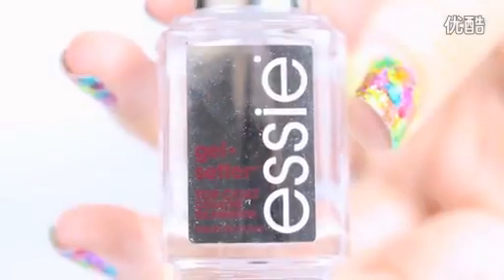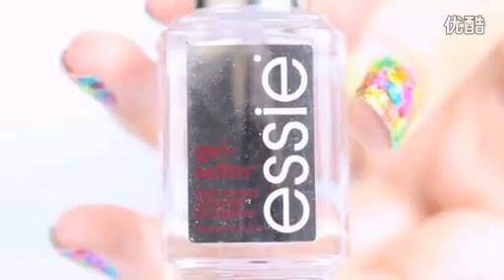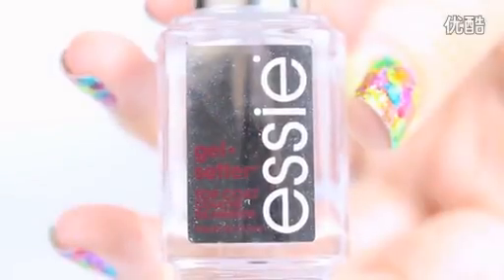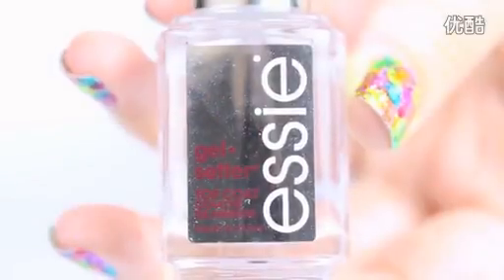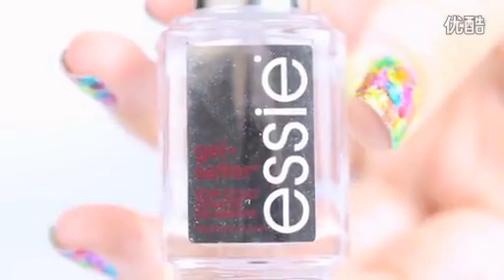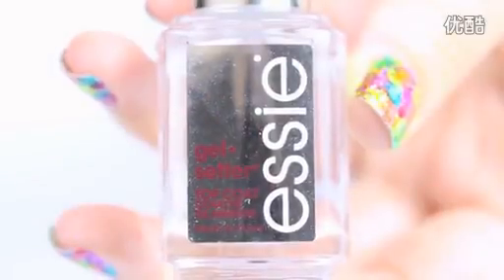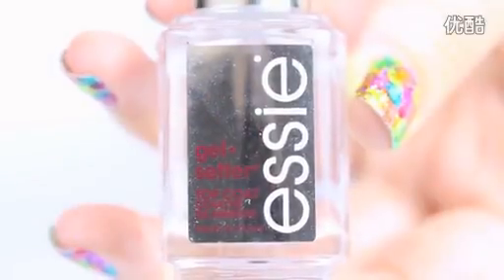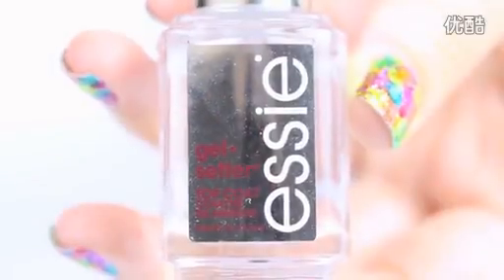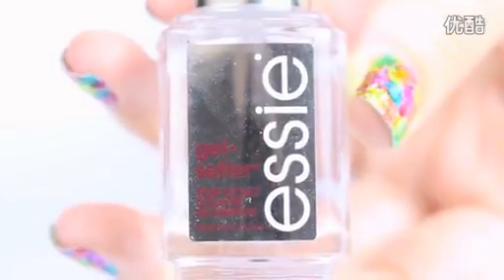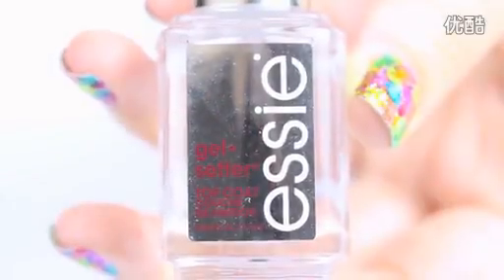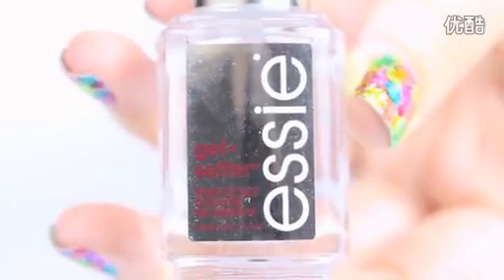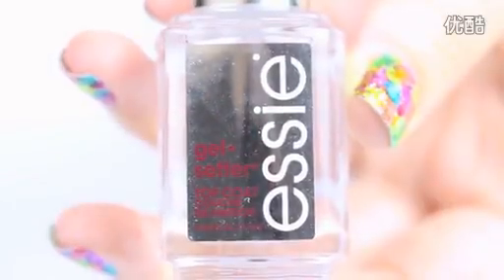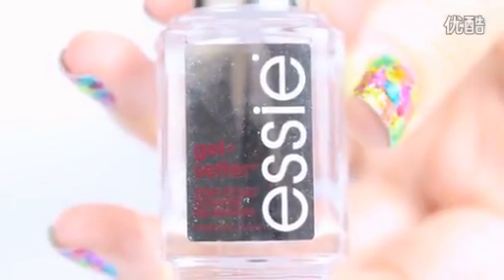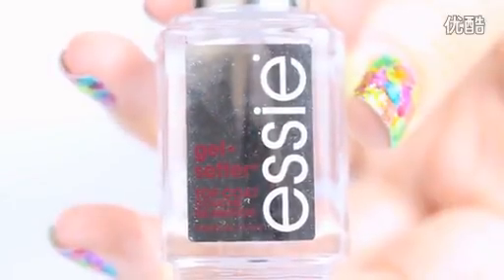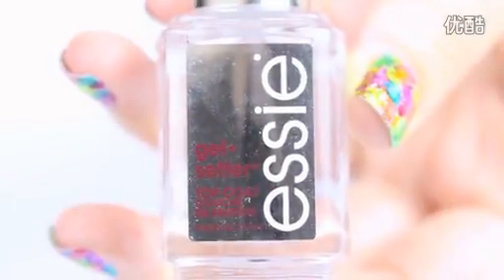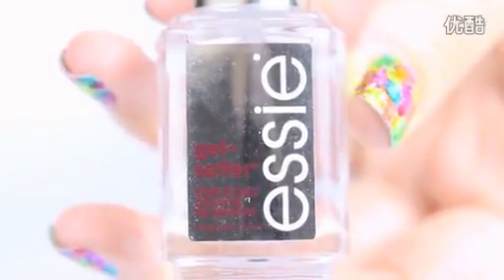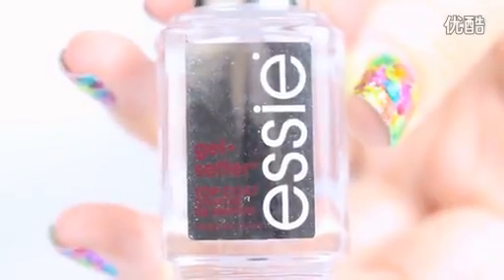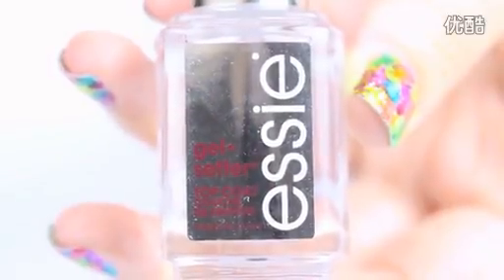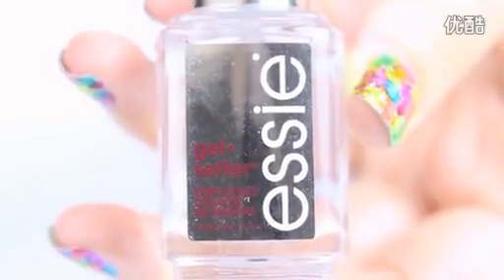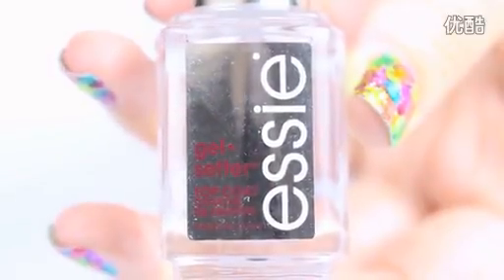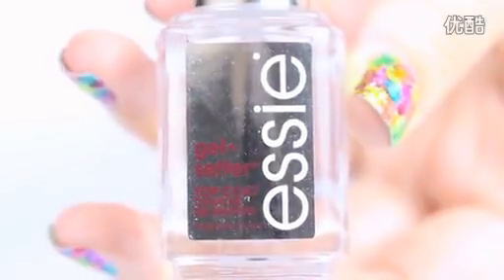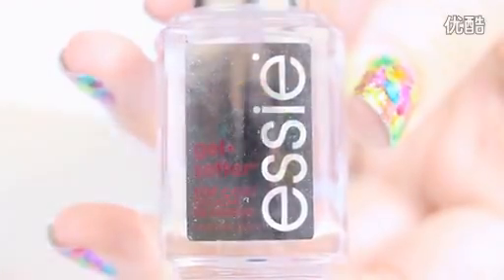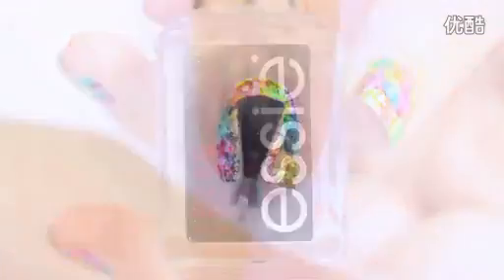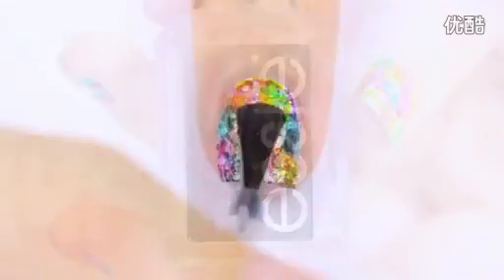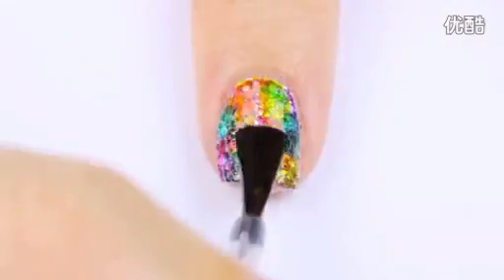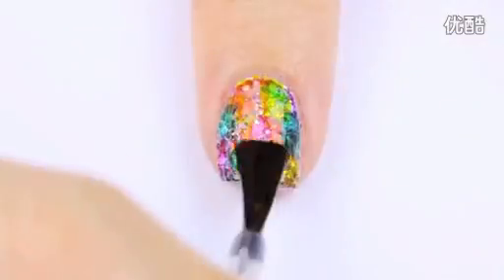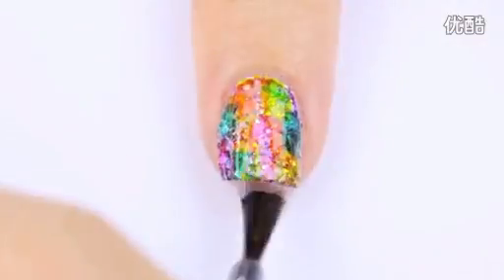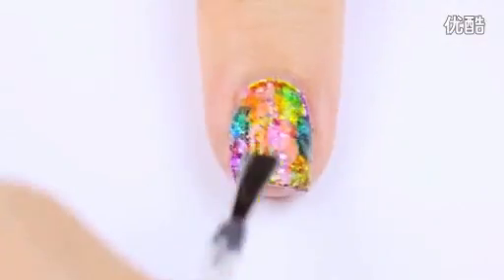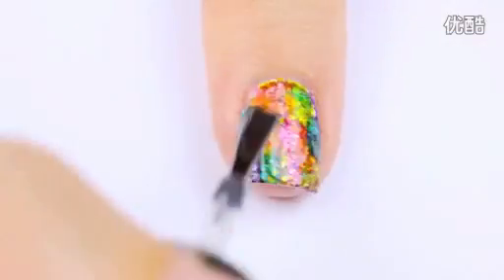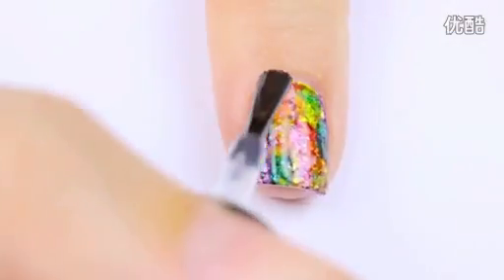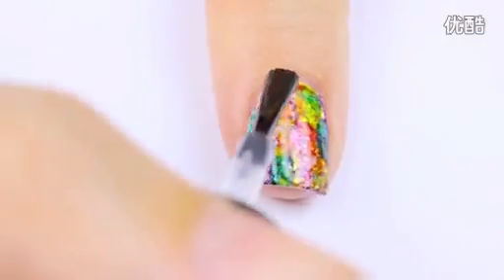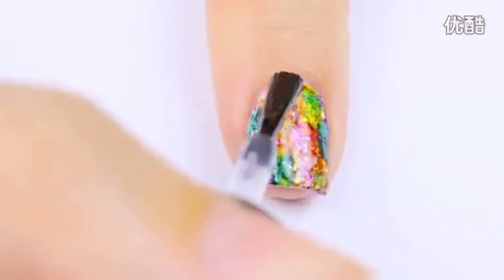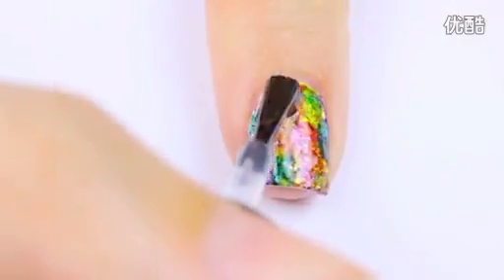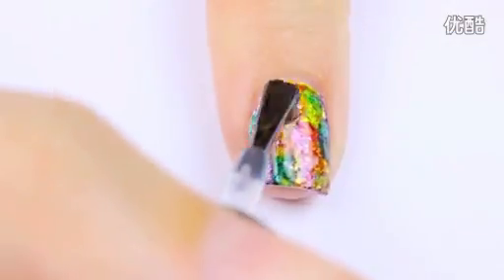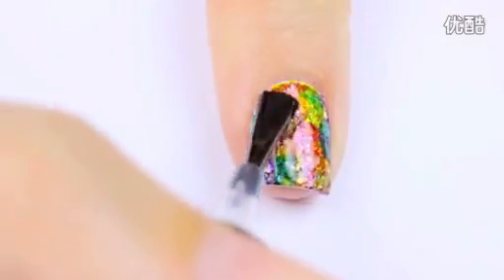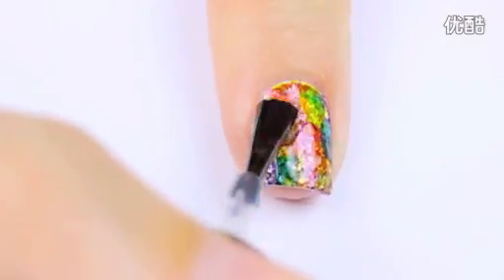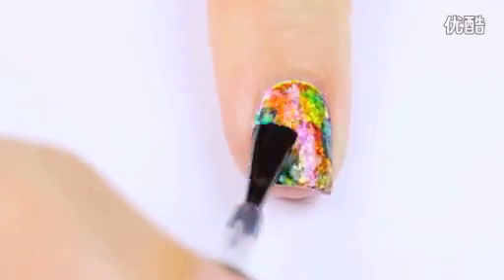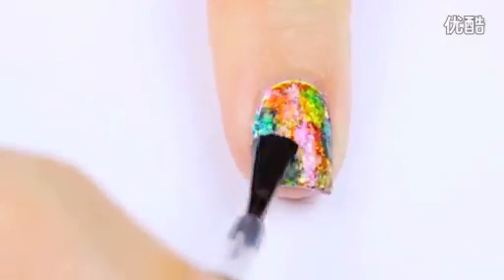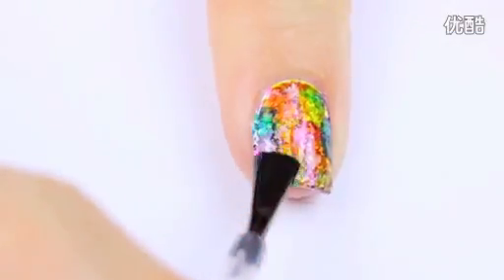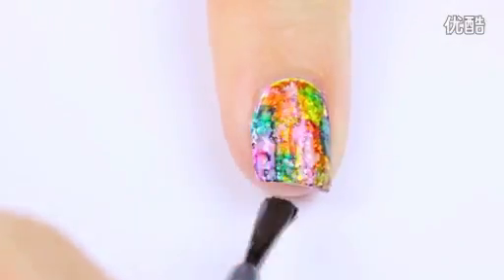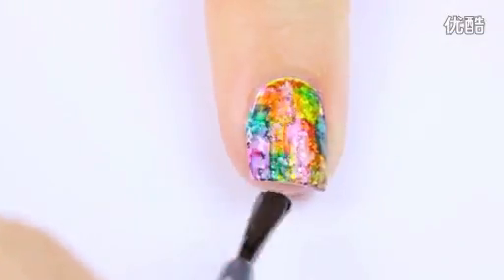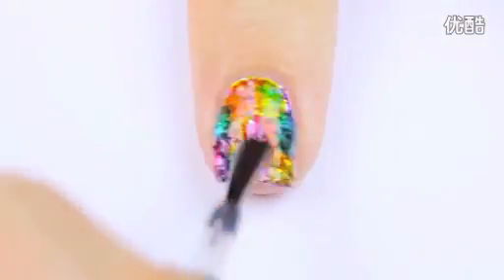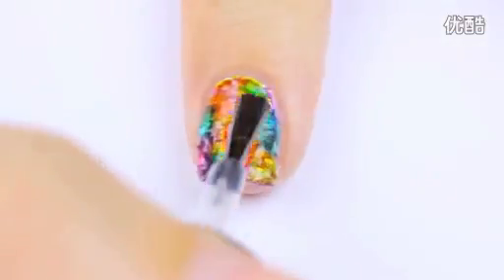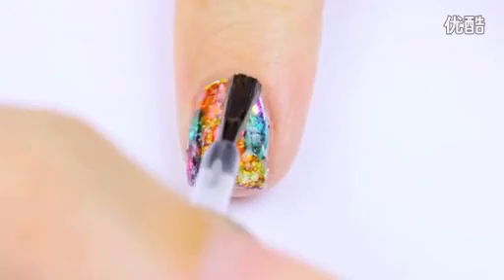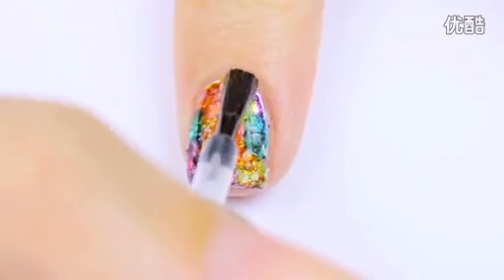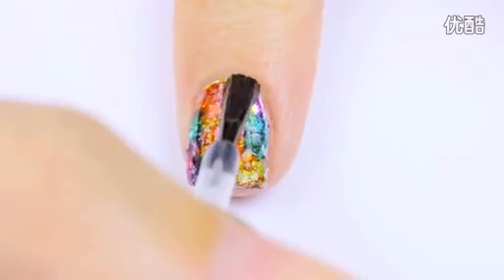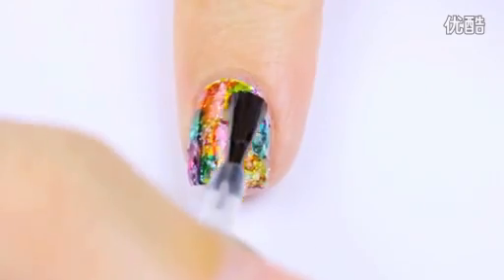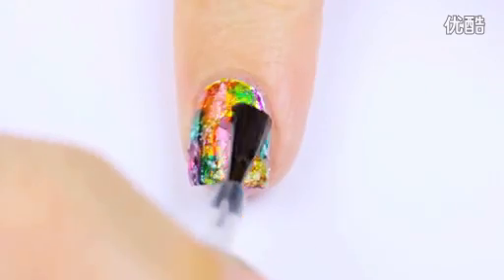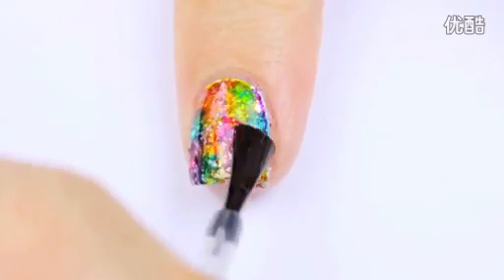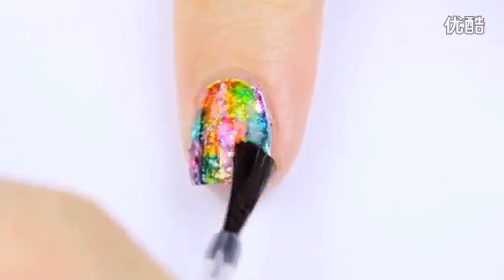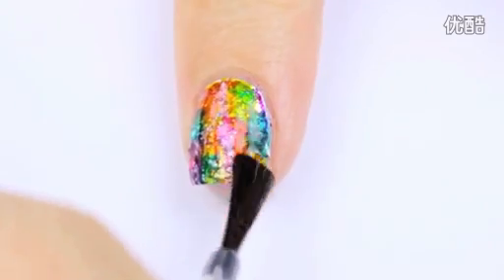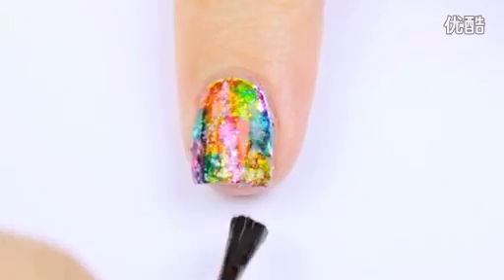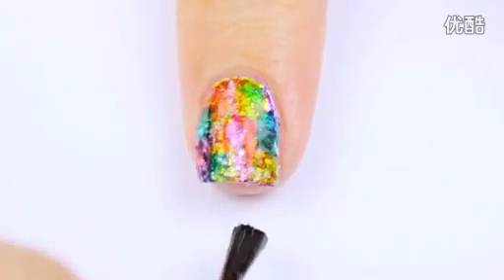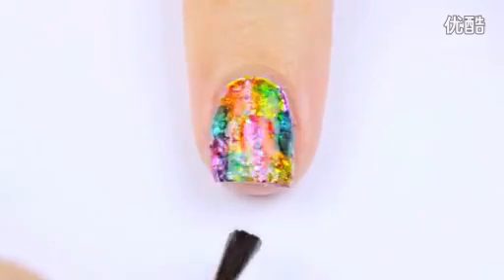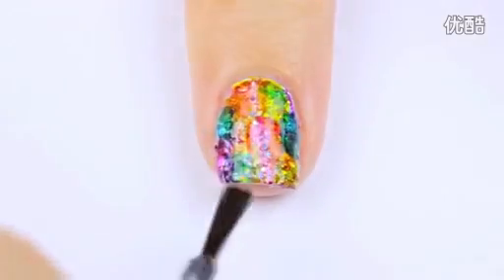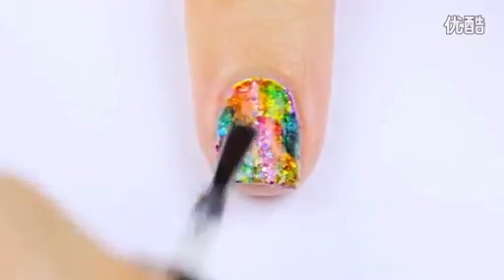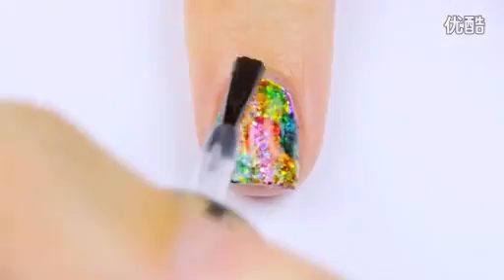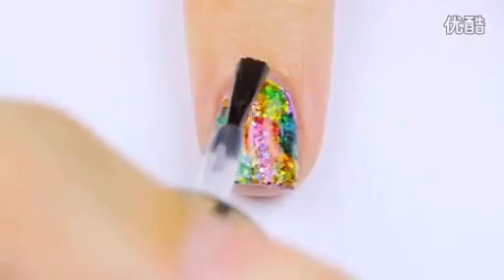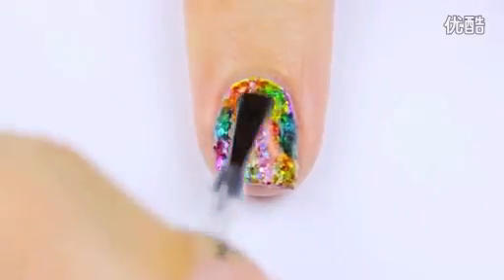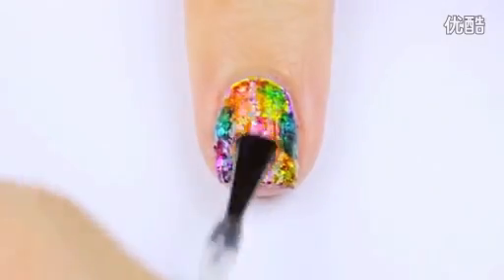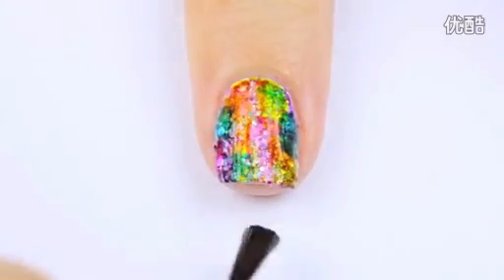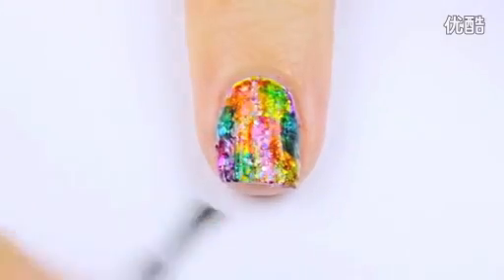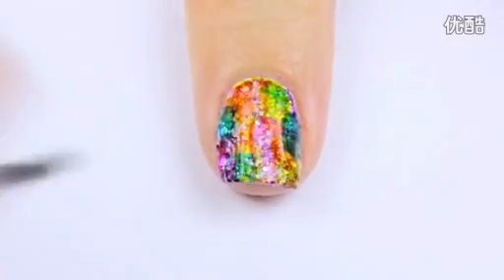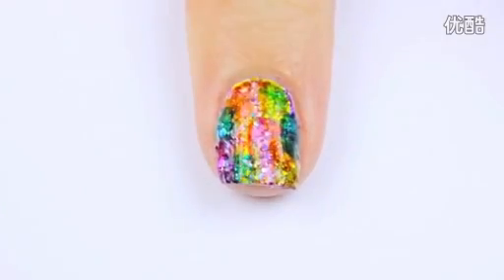Once you're all done, add a fast drying top coat over the design. This will seal it in and add a beautiful glossy shine.